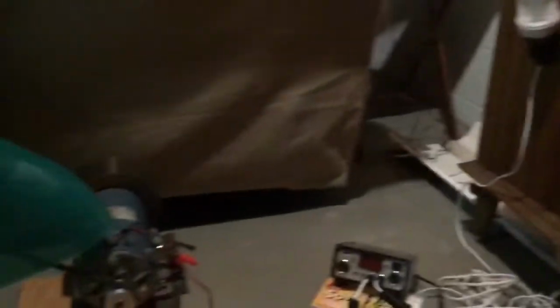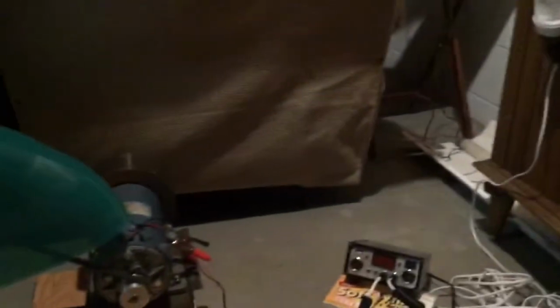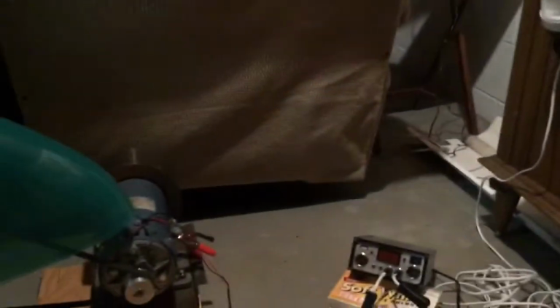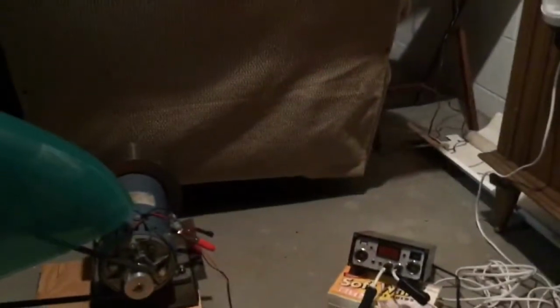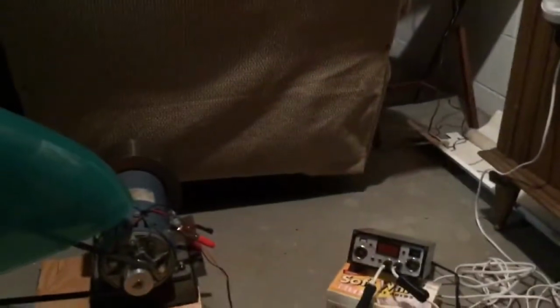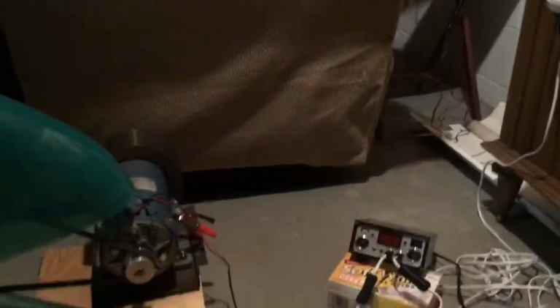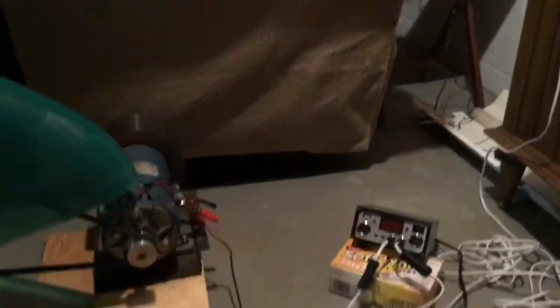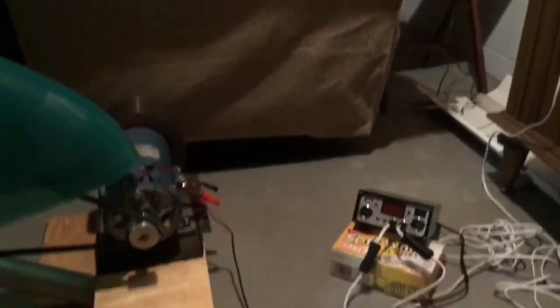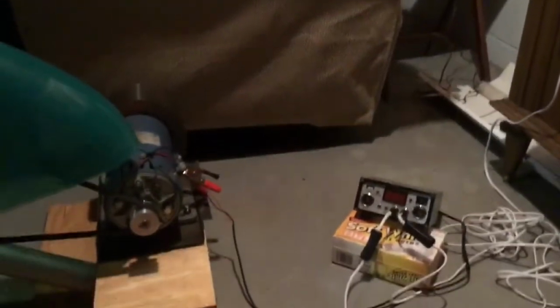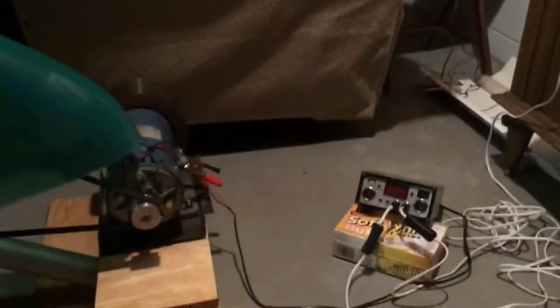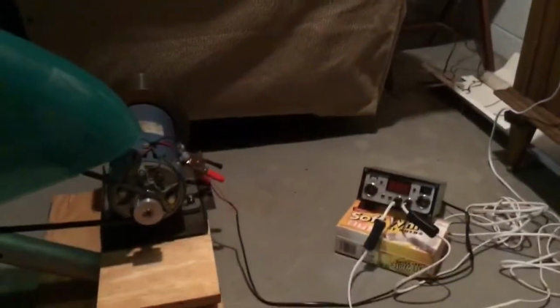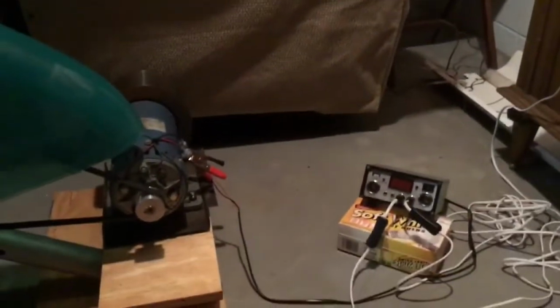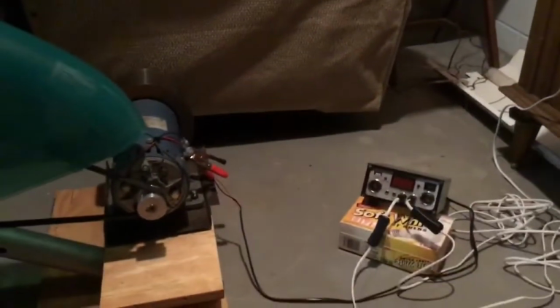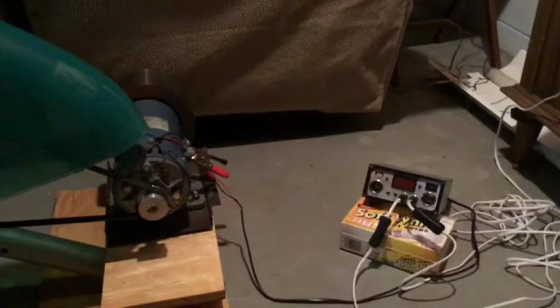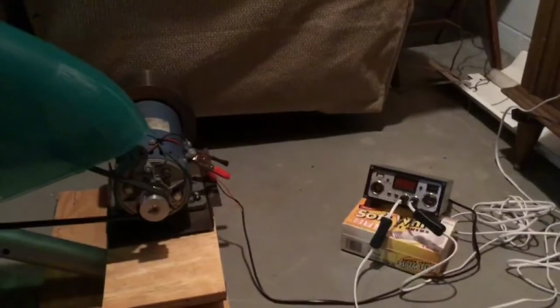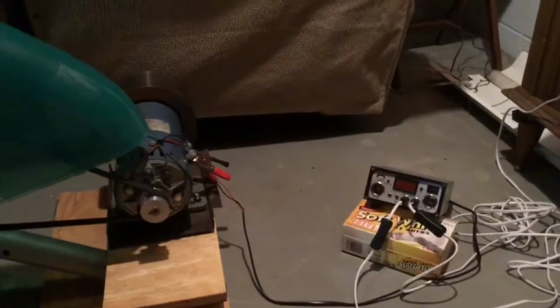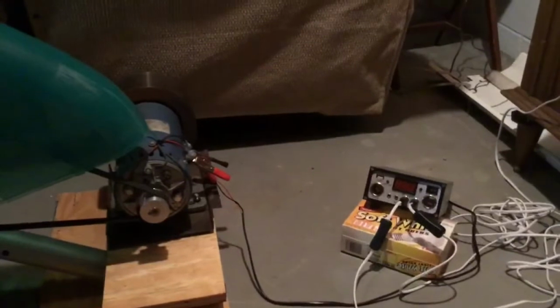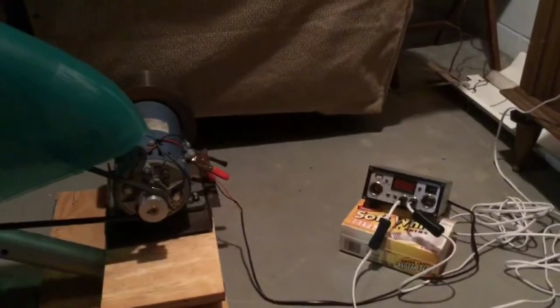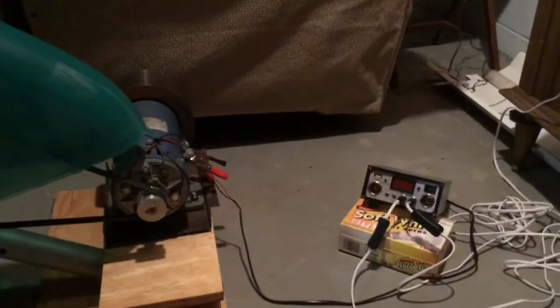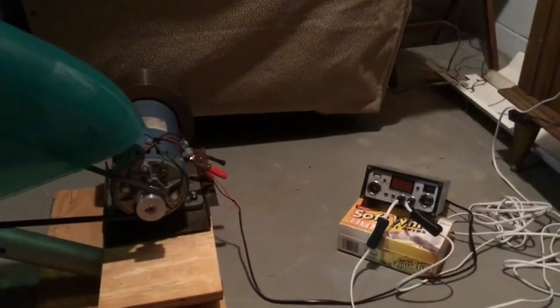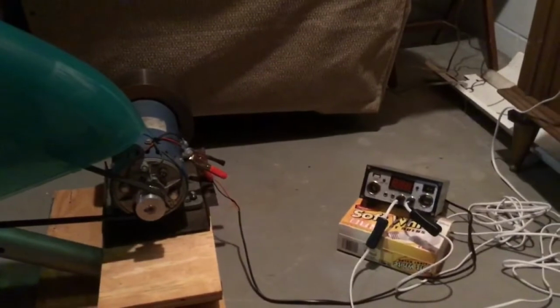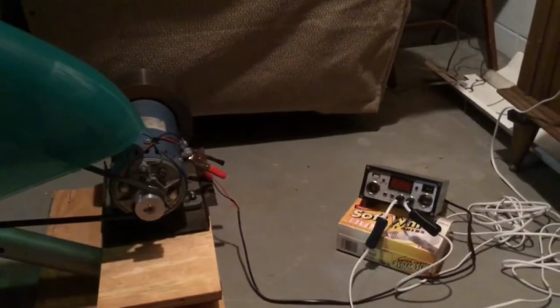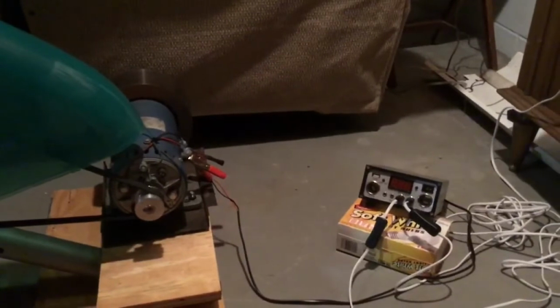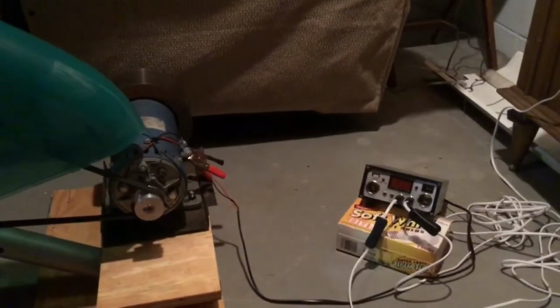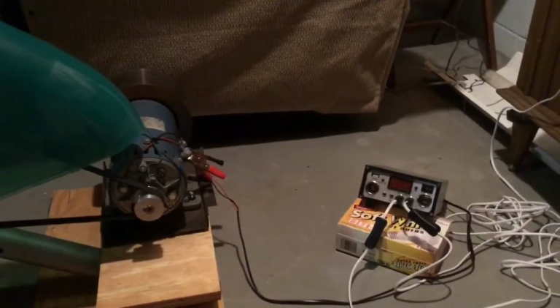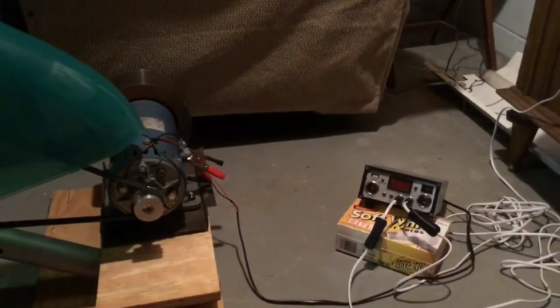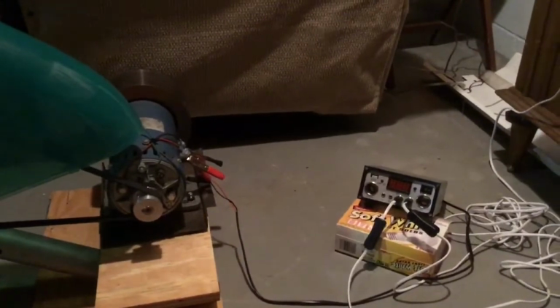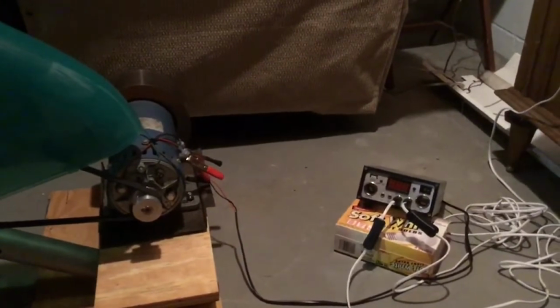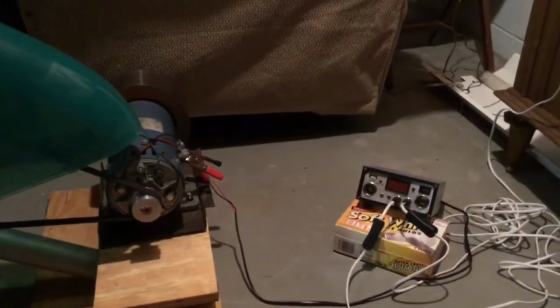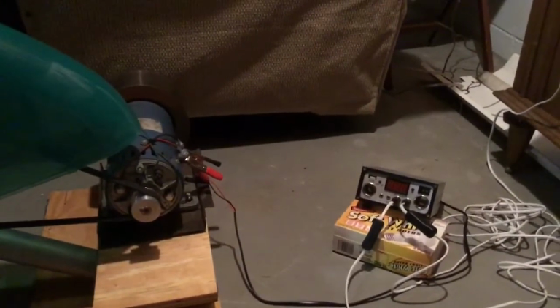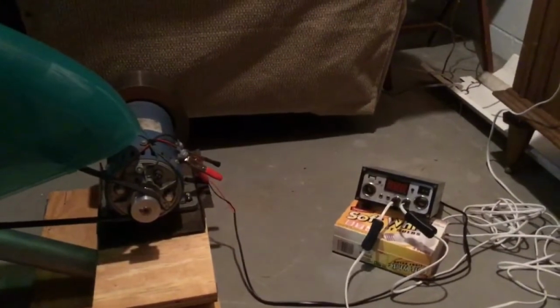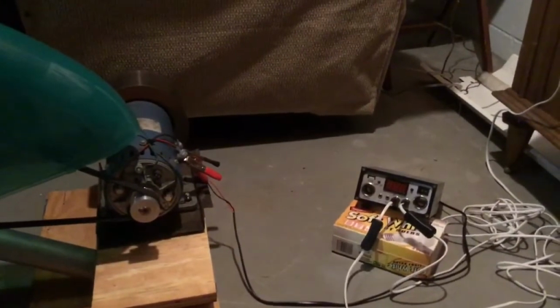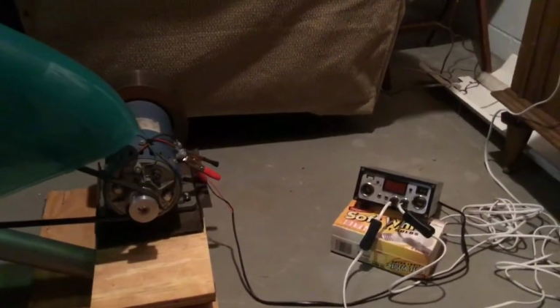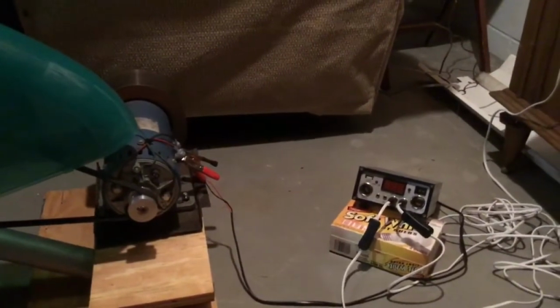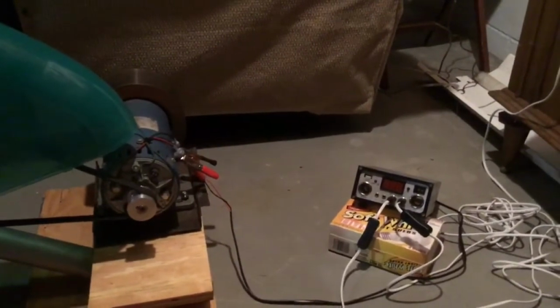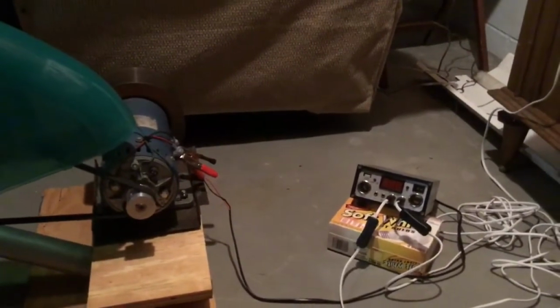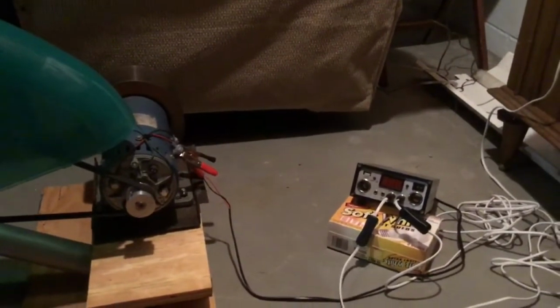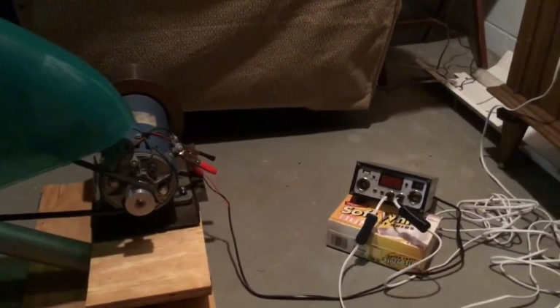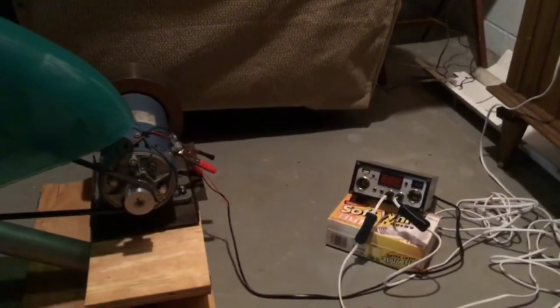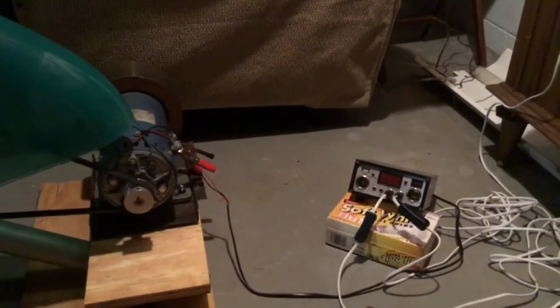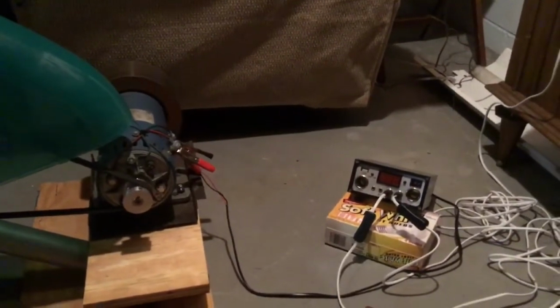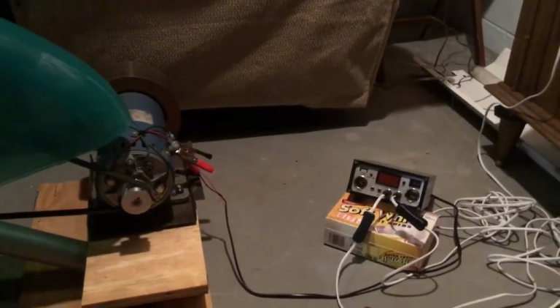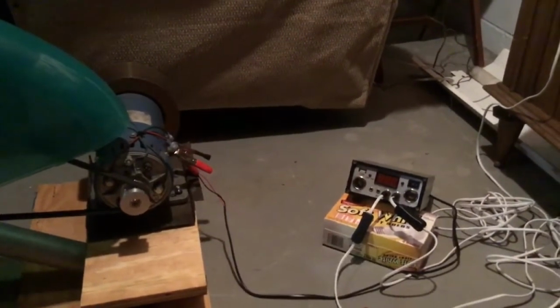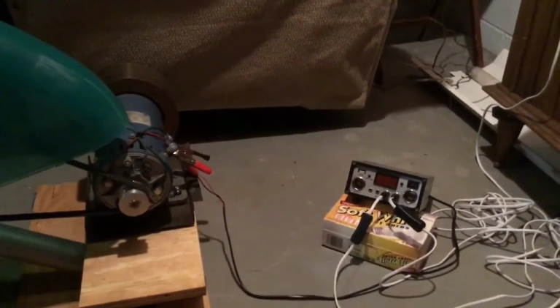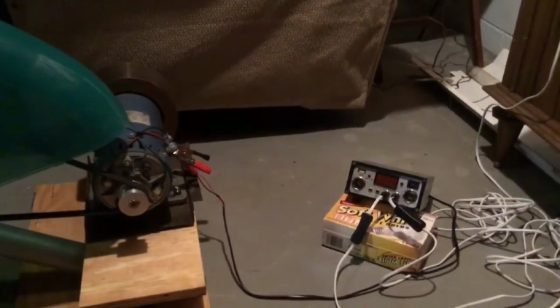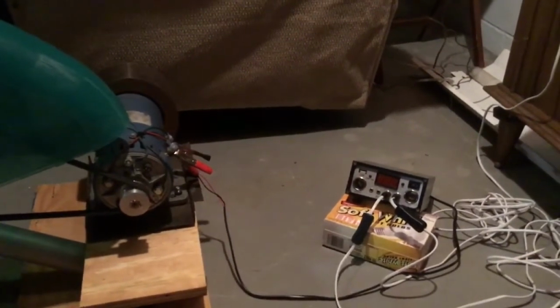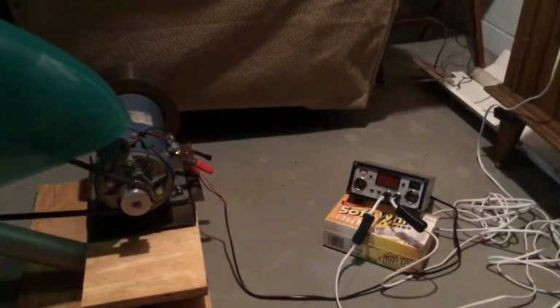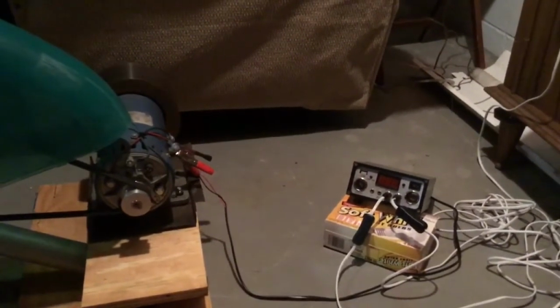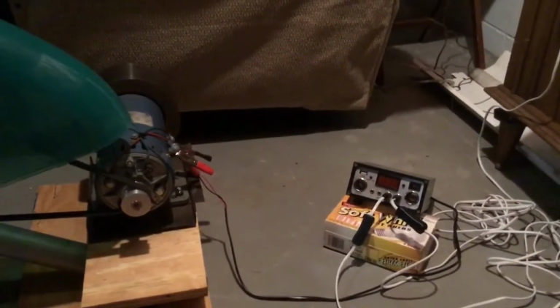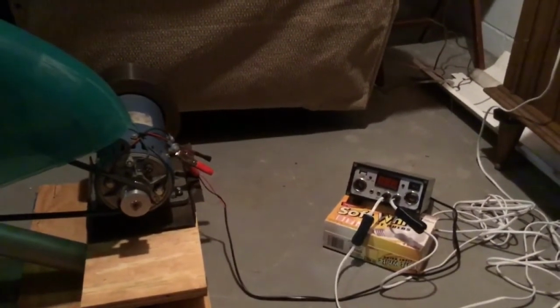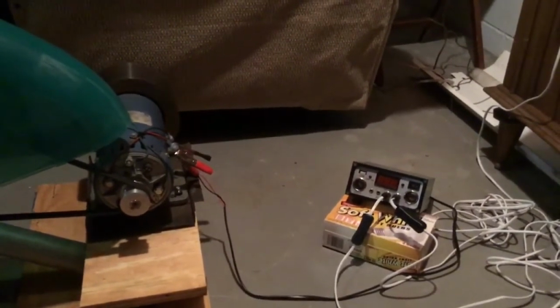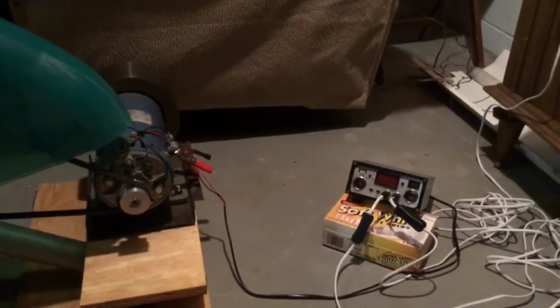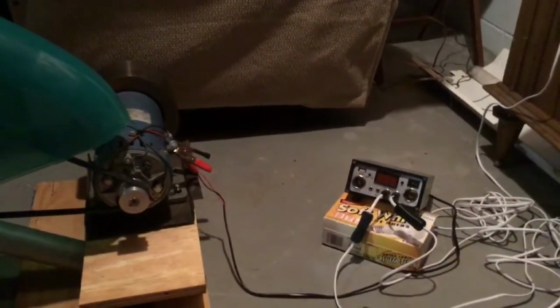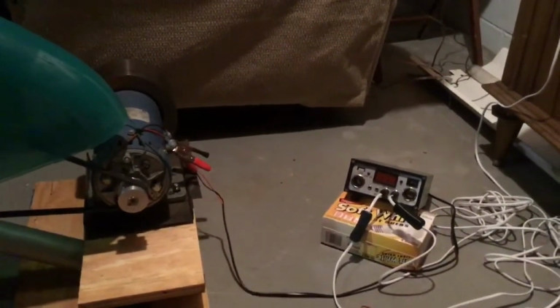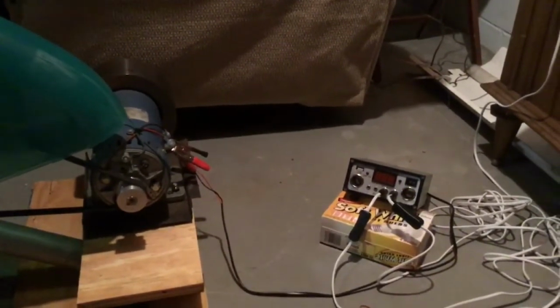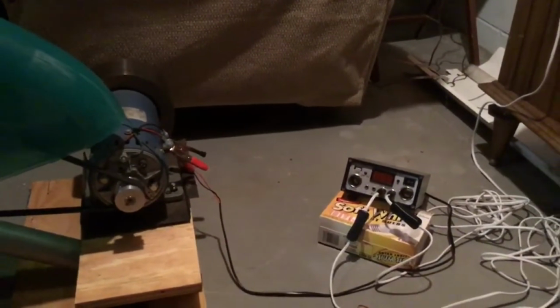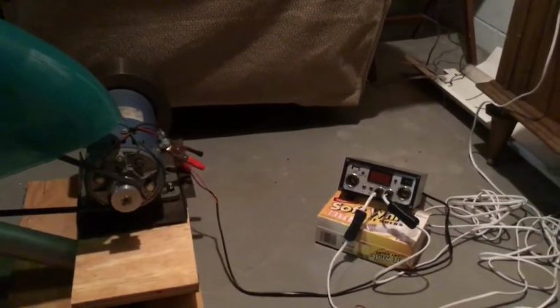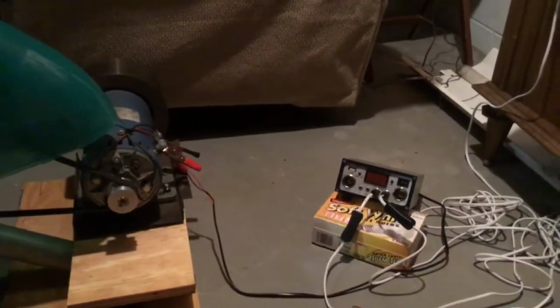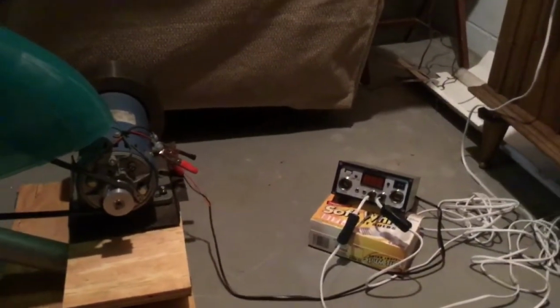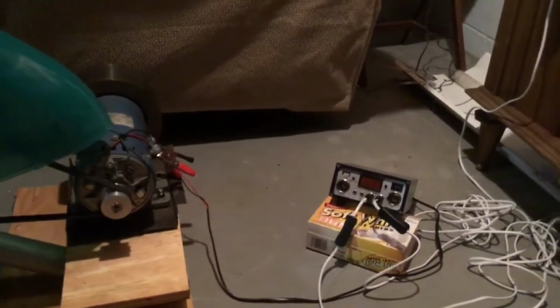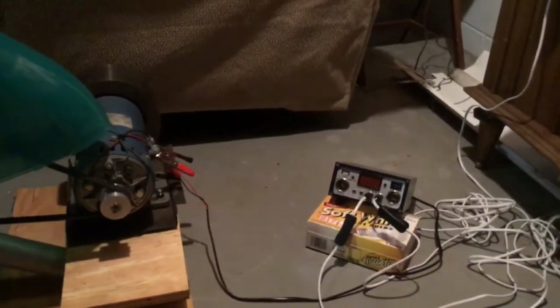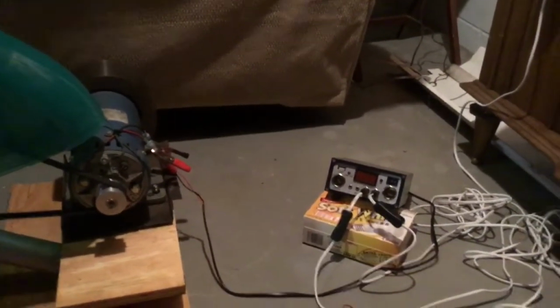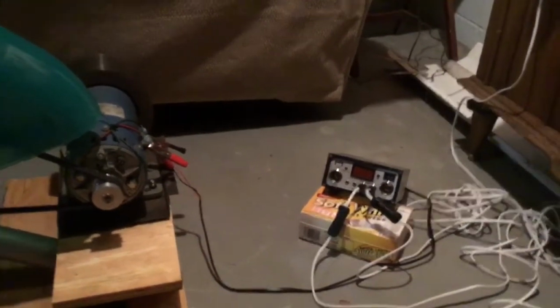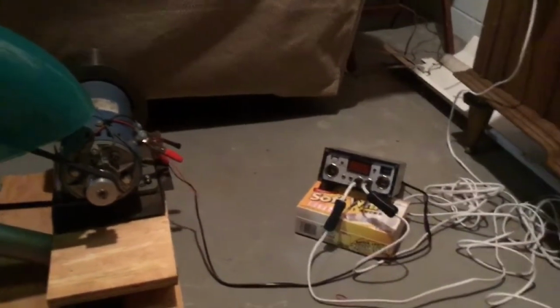I'll list on my other video where to get really good solar panels, a really good setup, and everything I've learned.